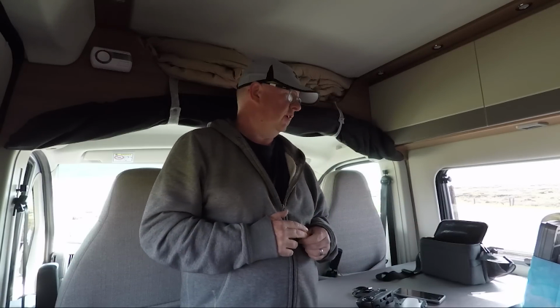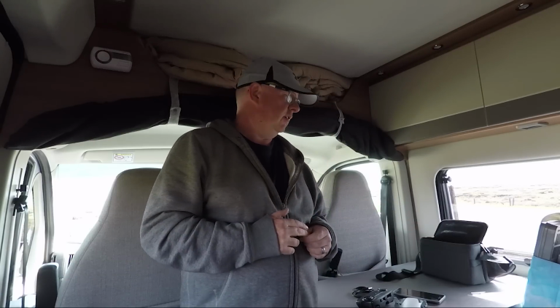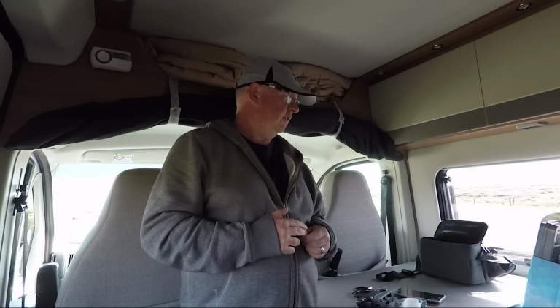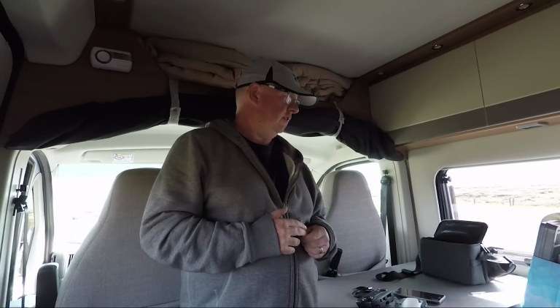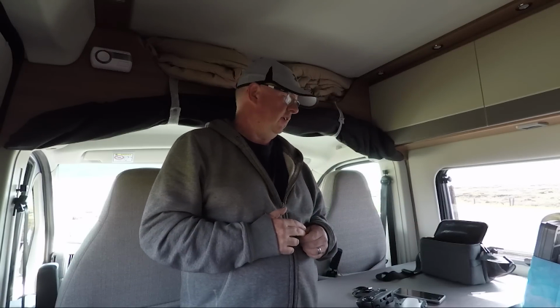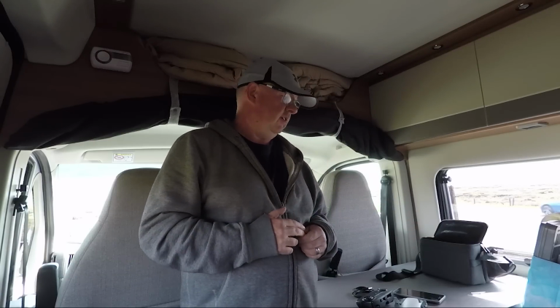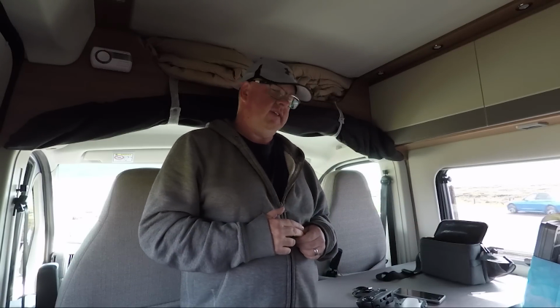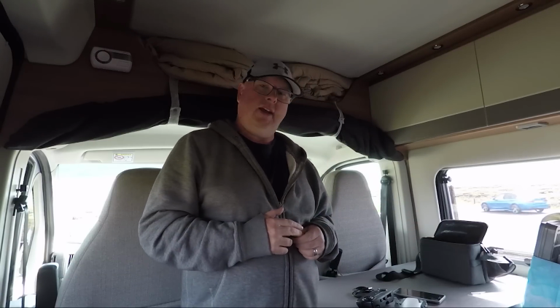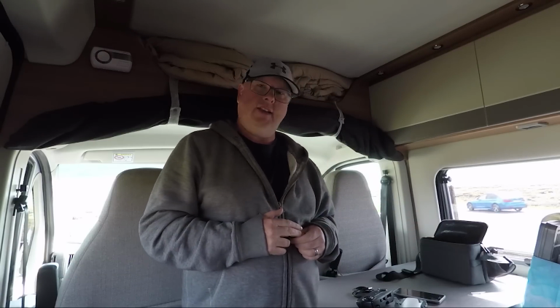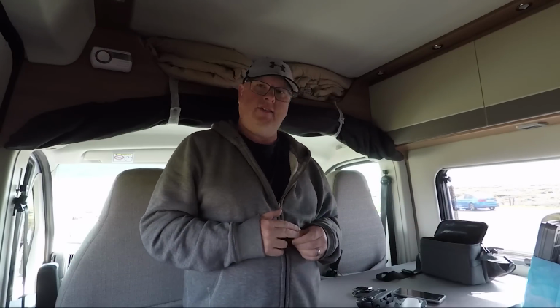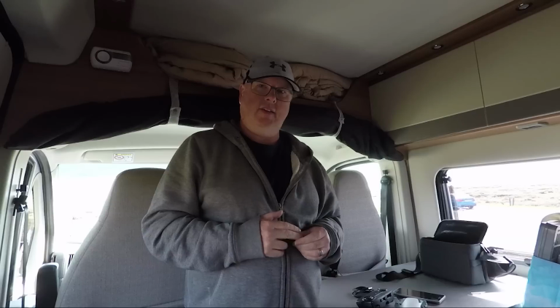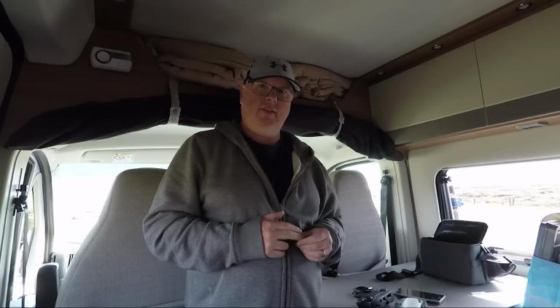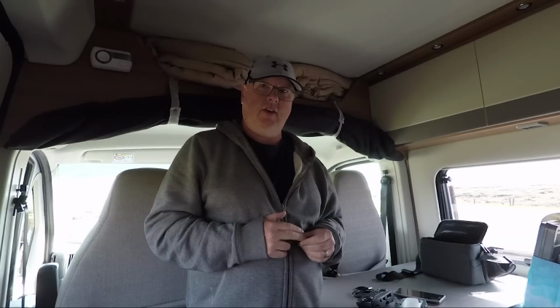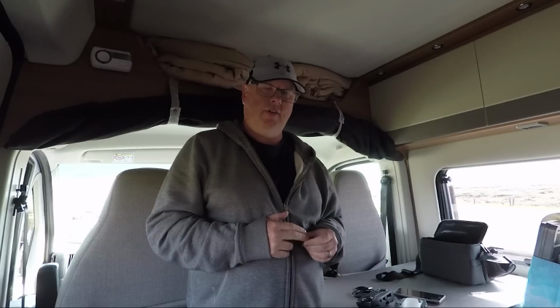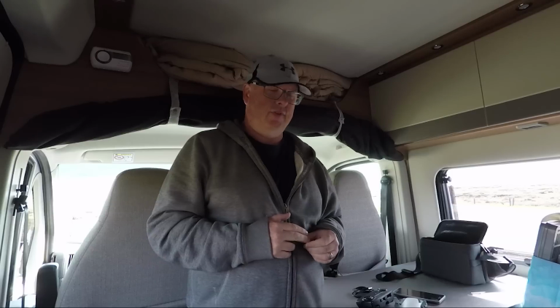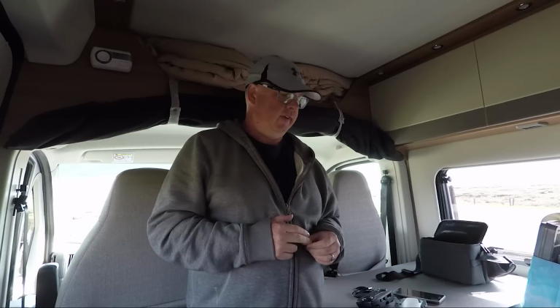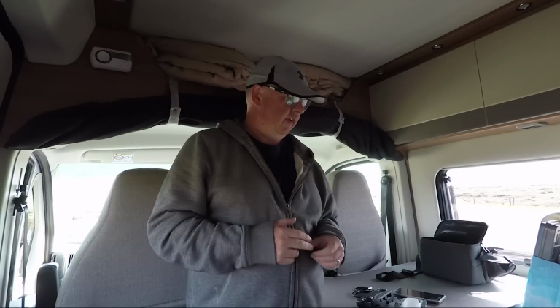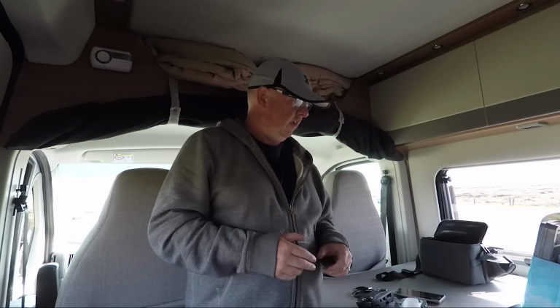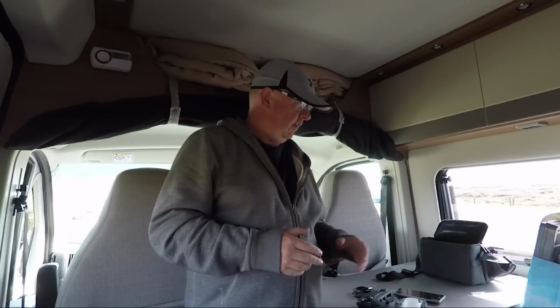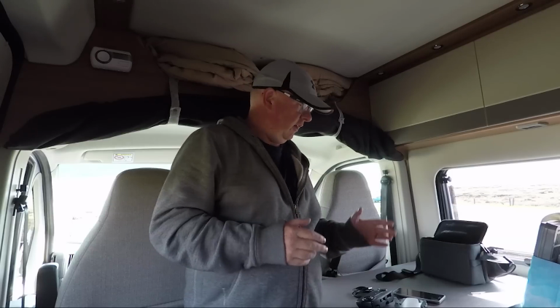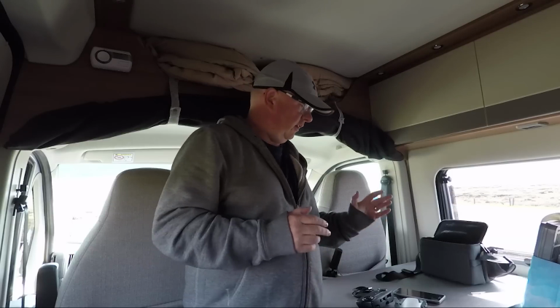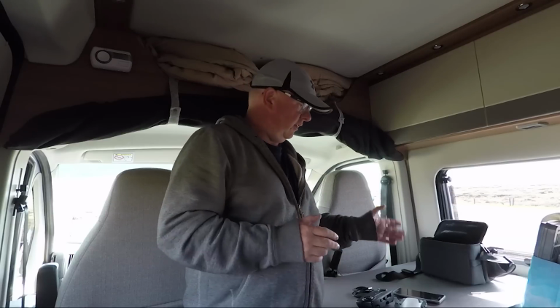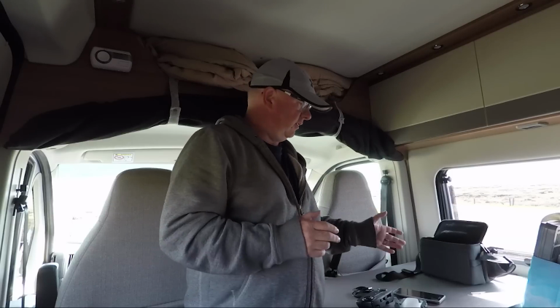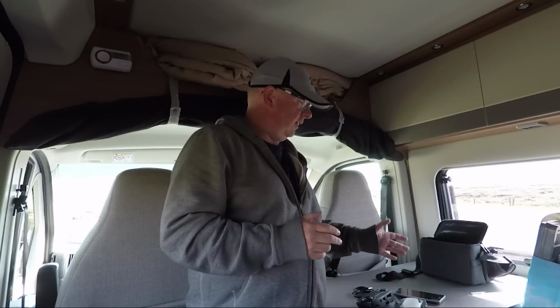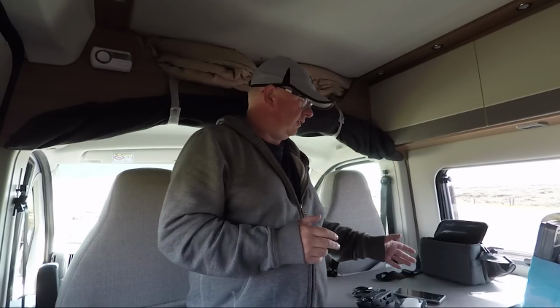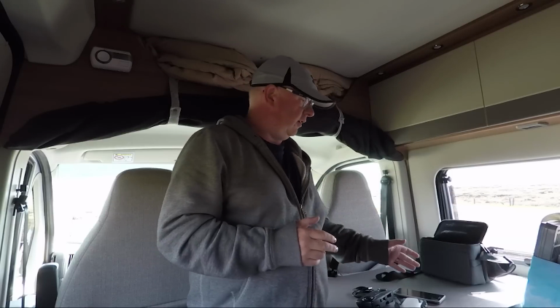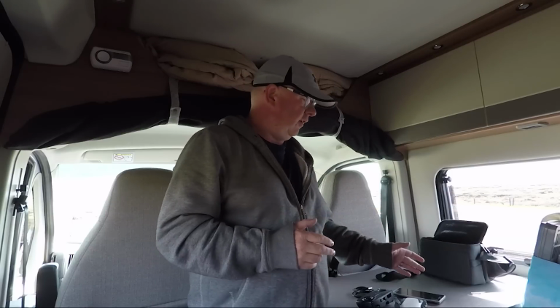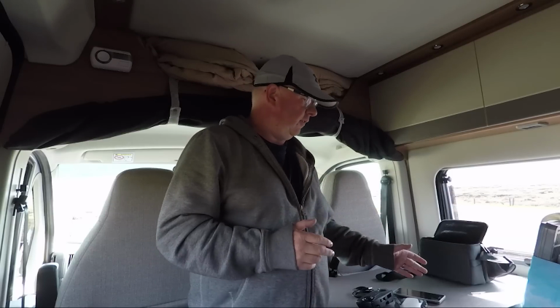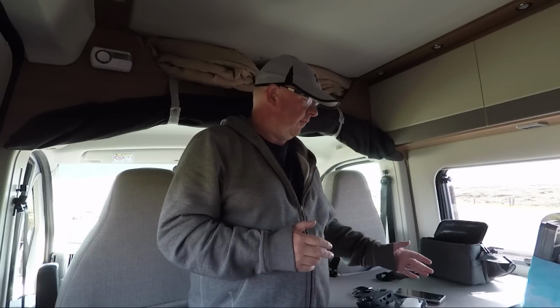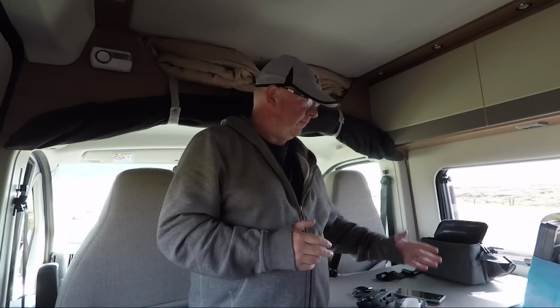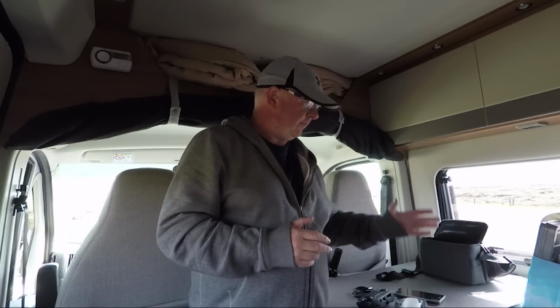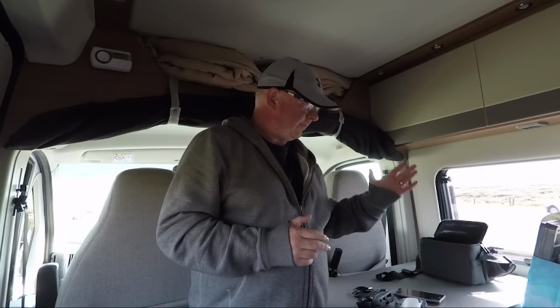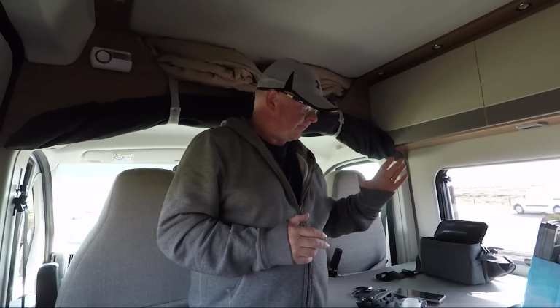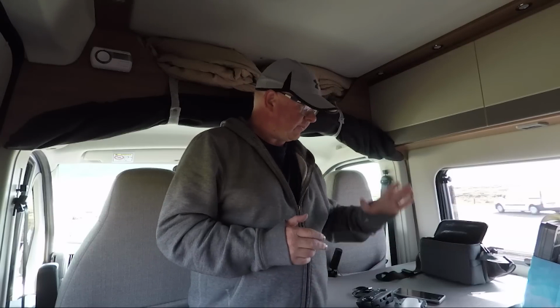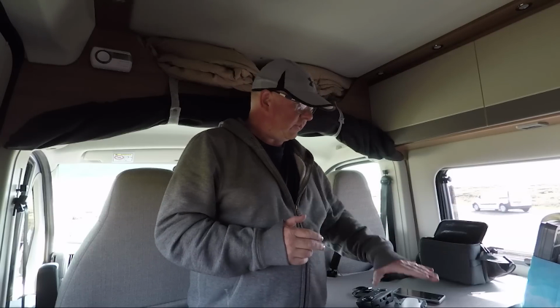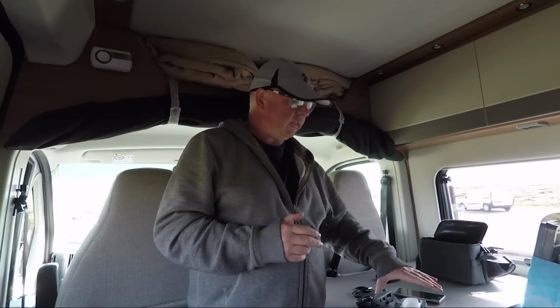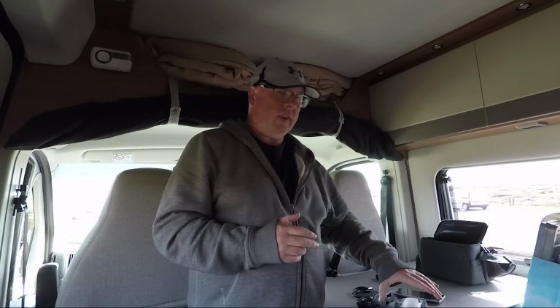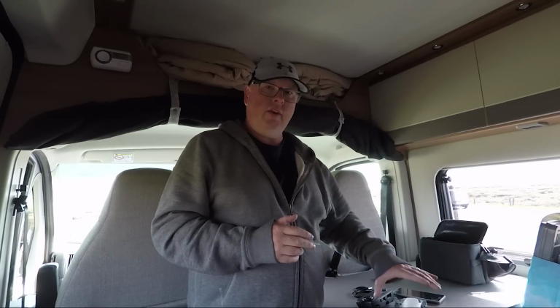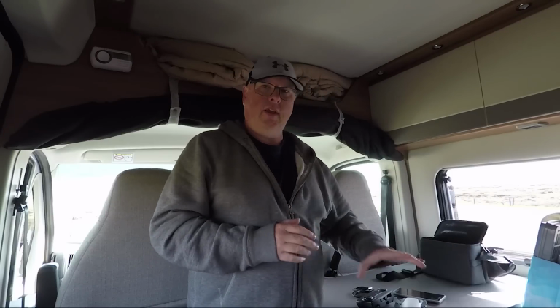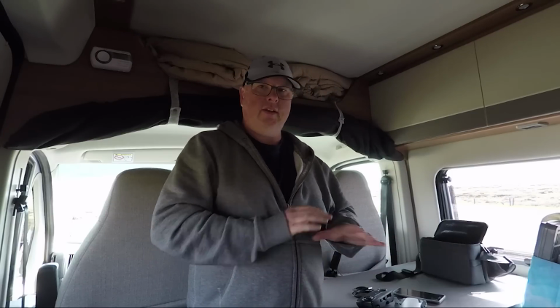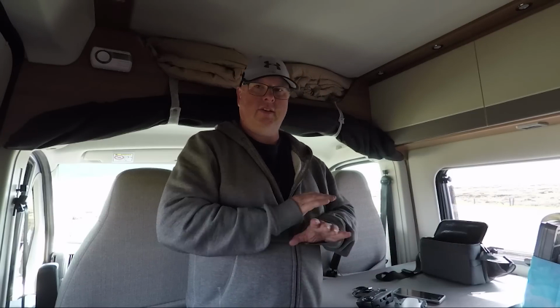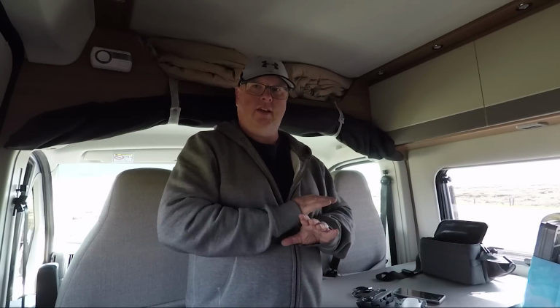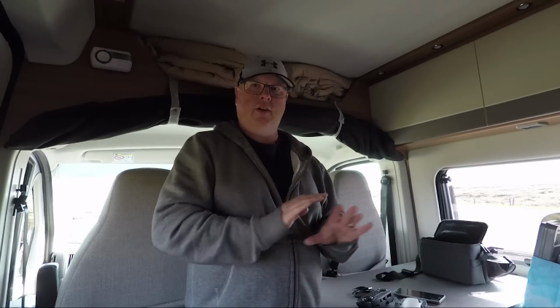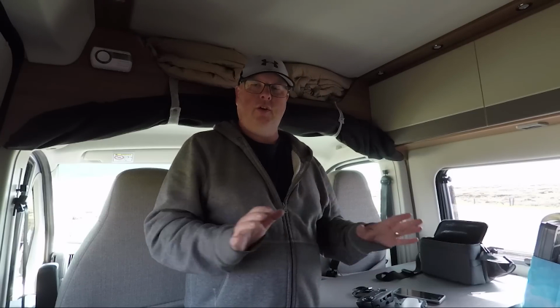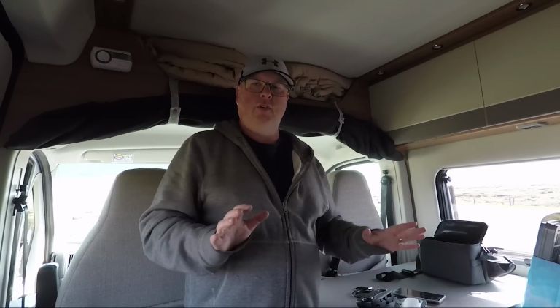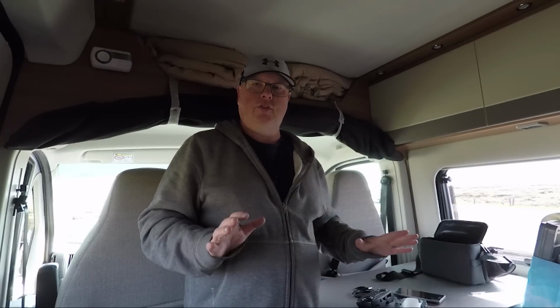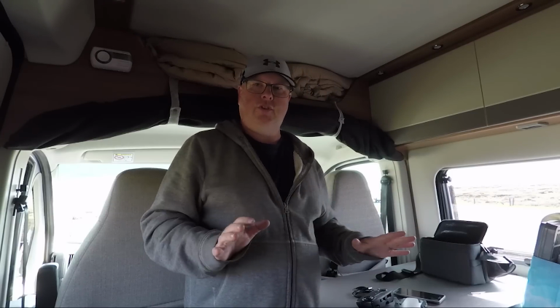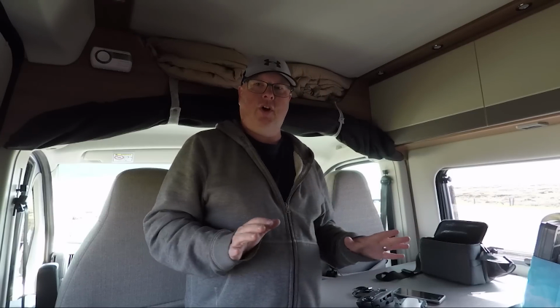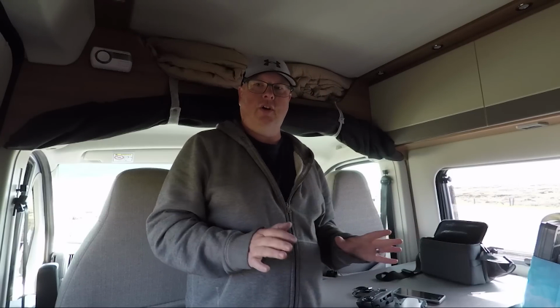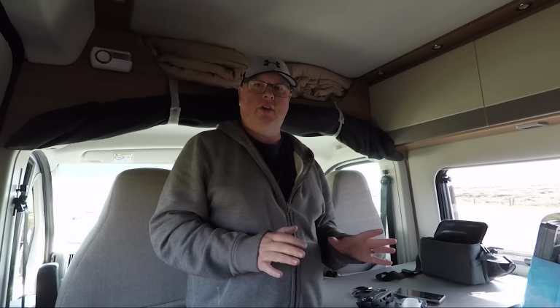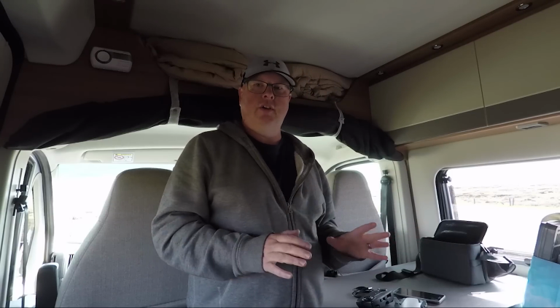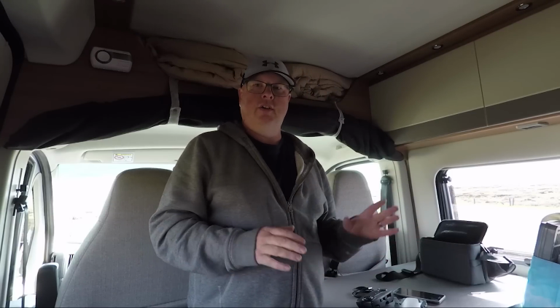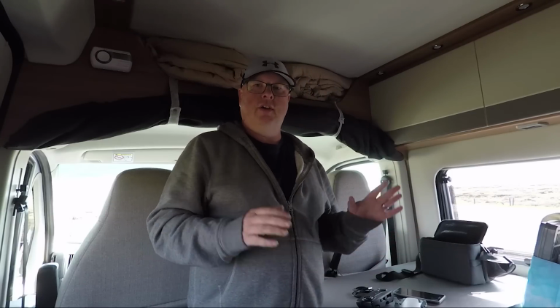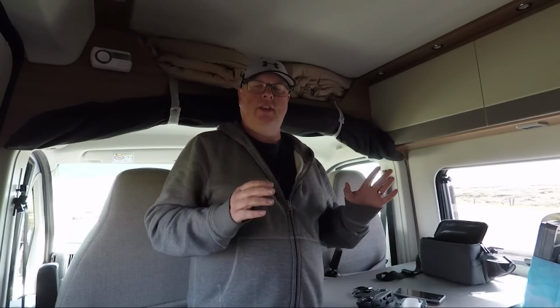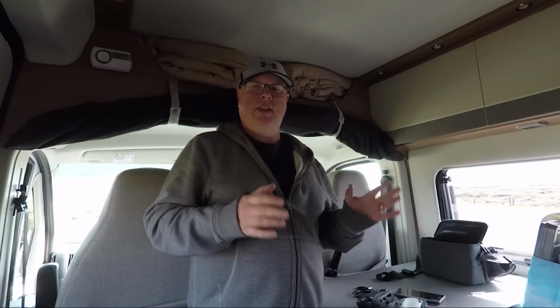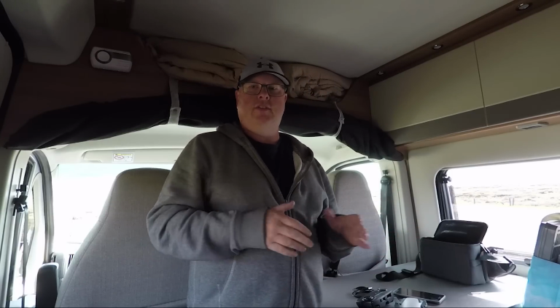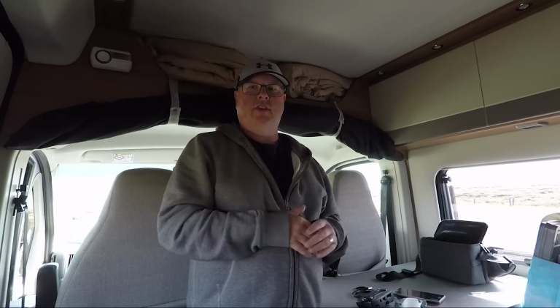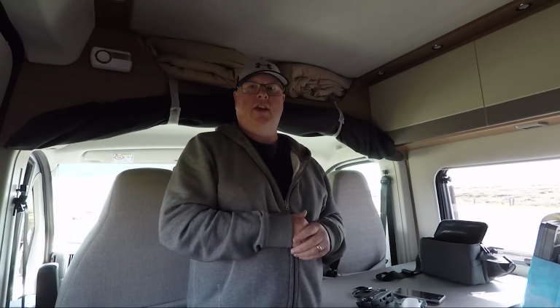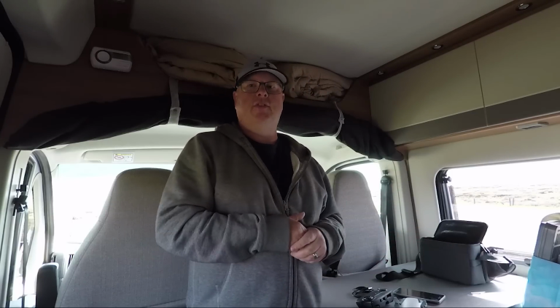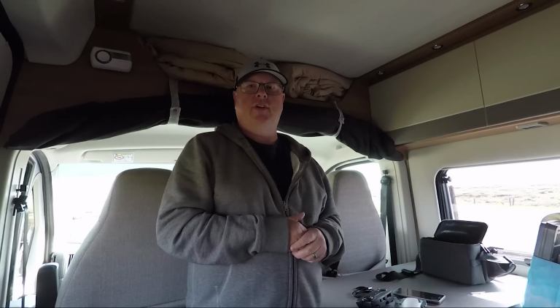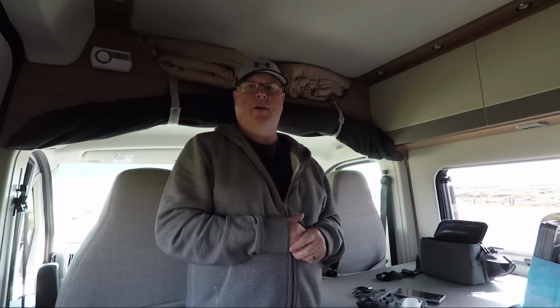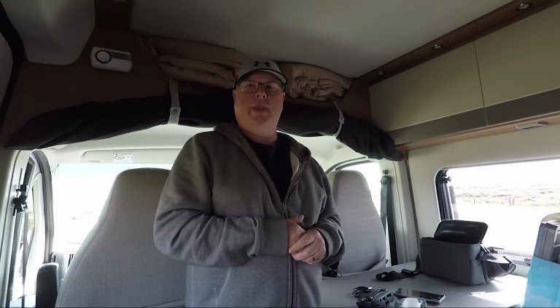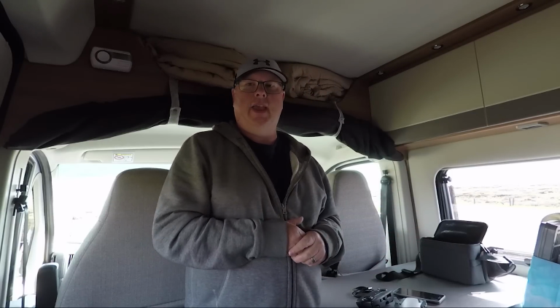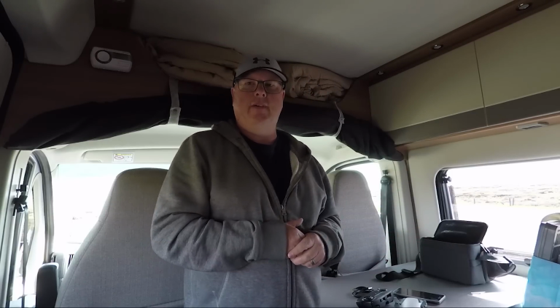So let's start the test off. I'm going to set off on all stock settings and let's see how far we get.